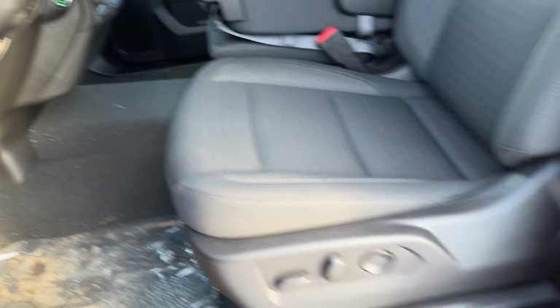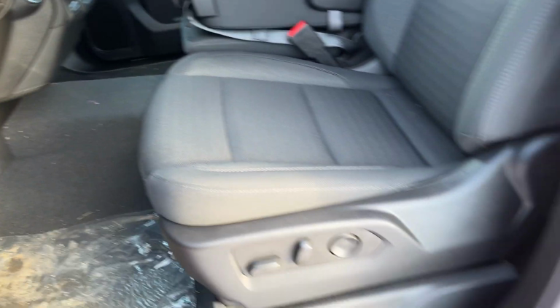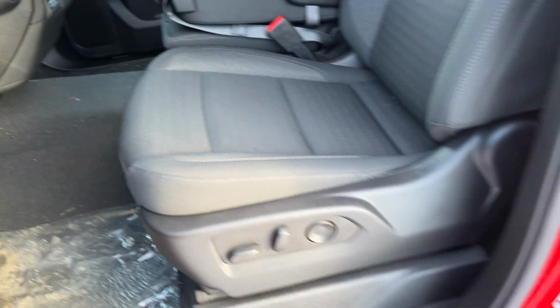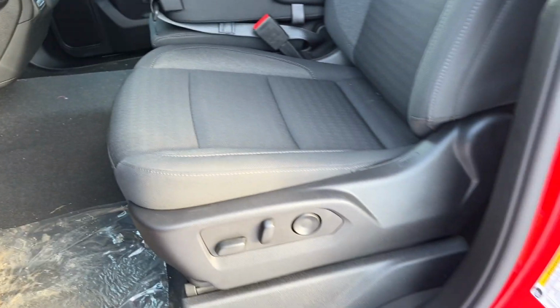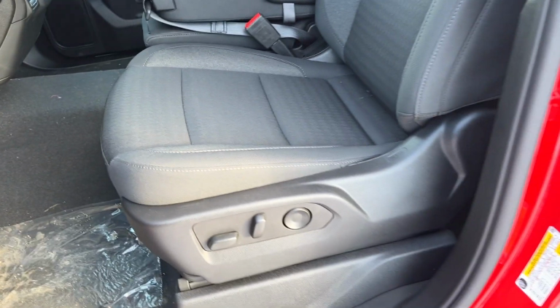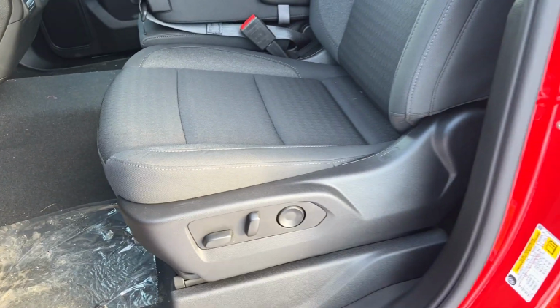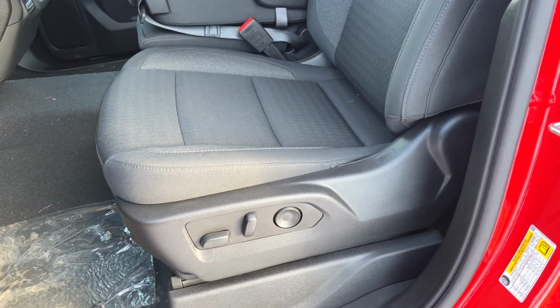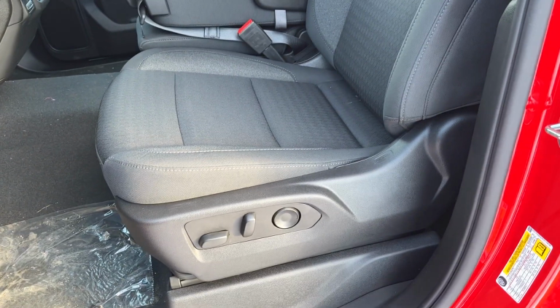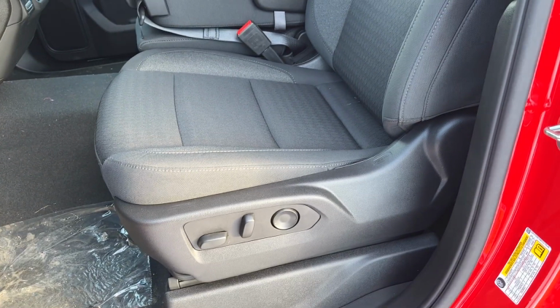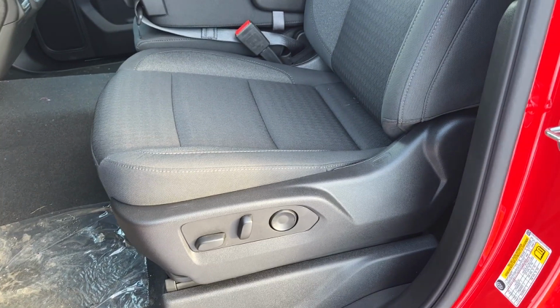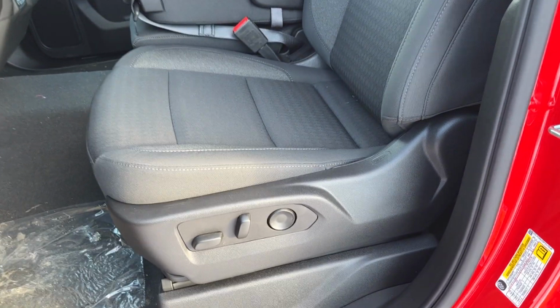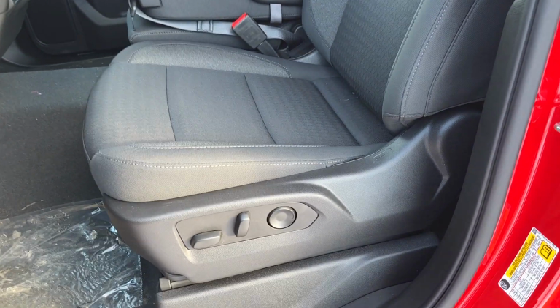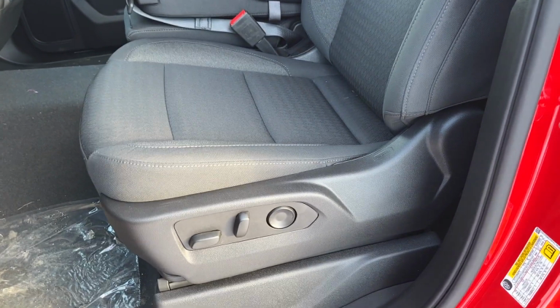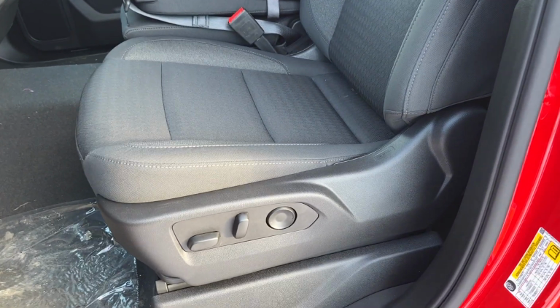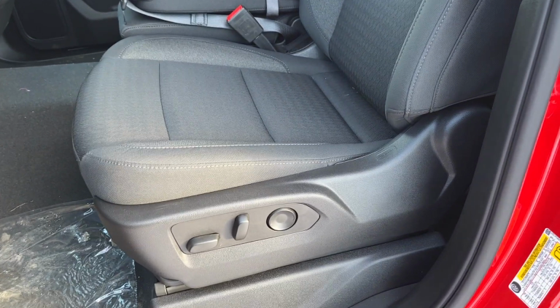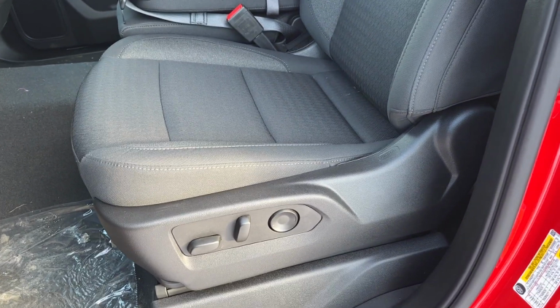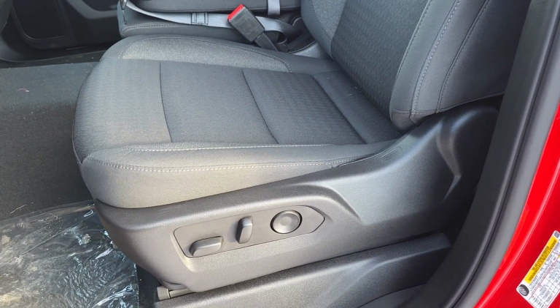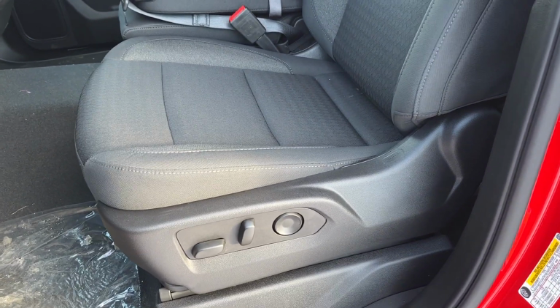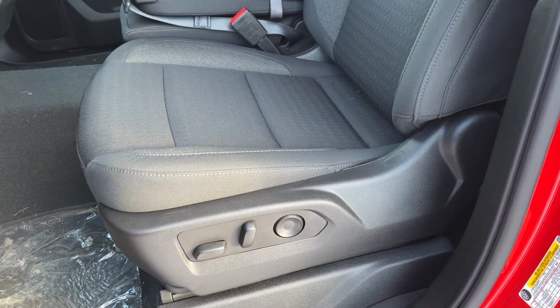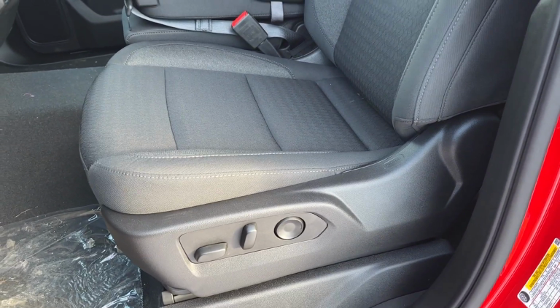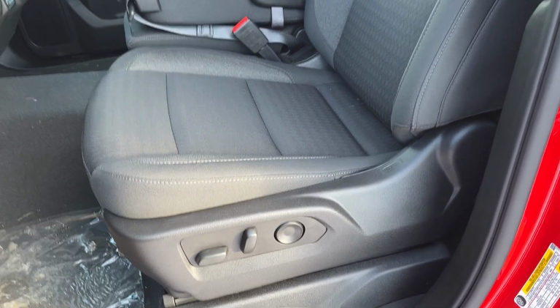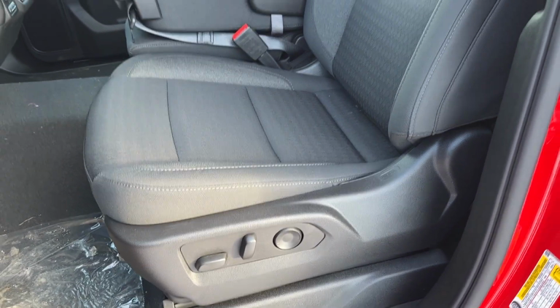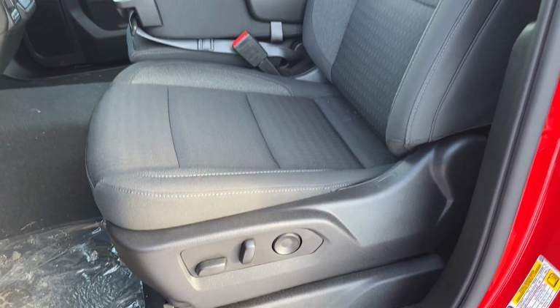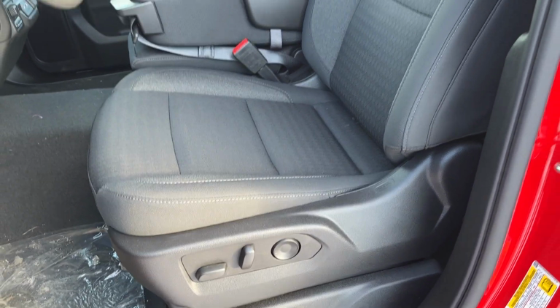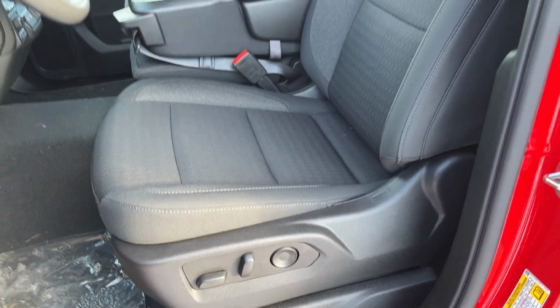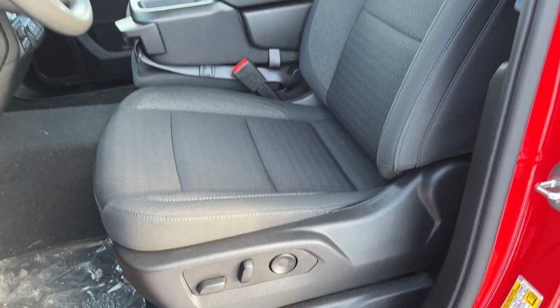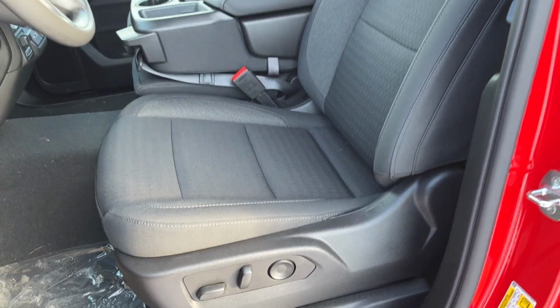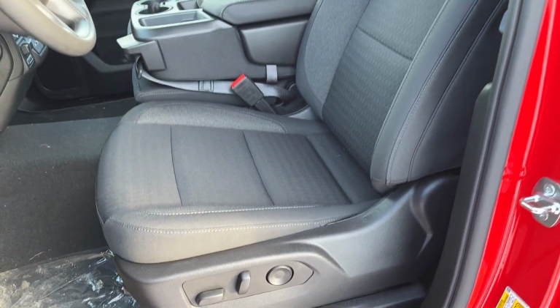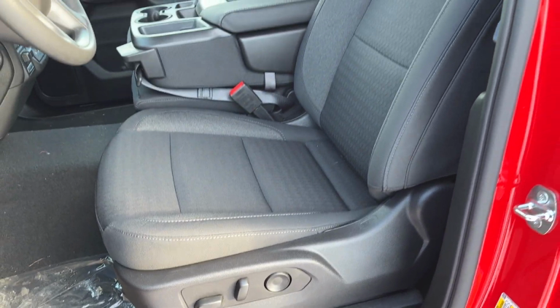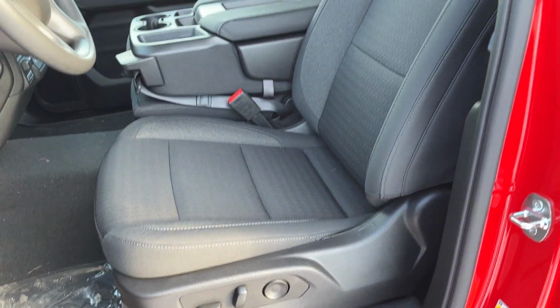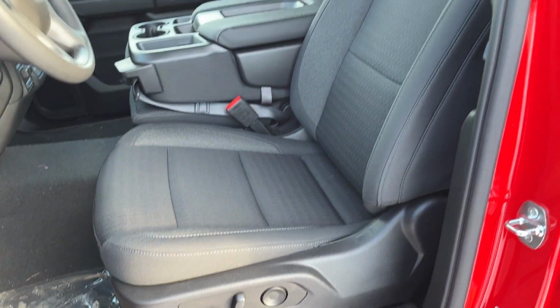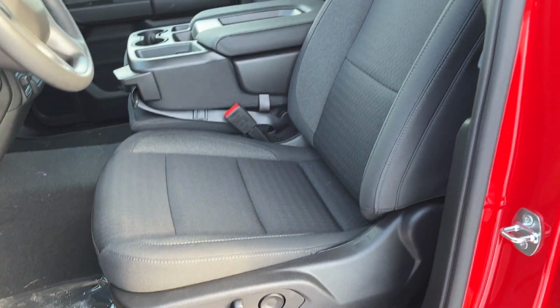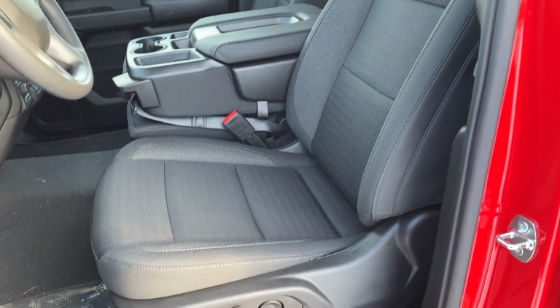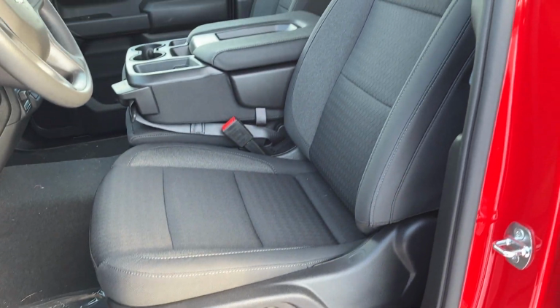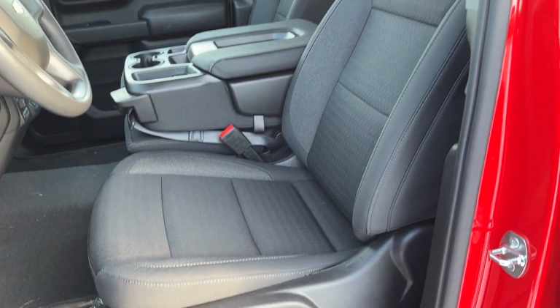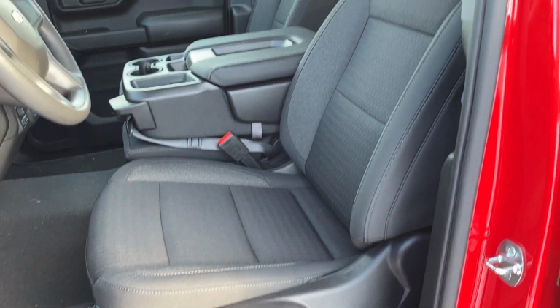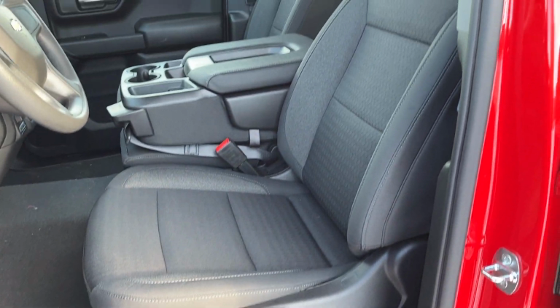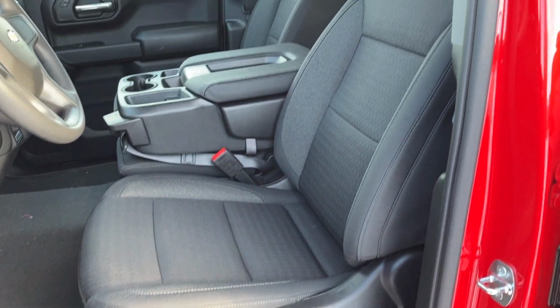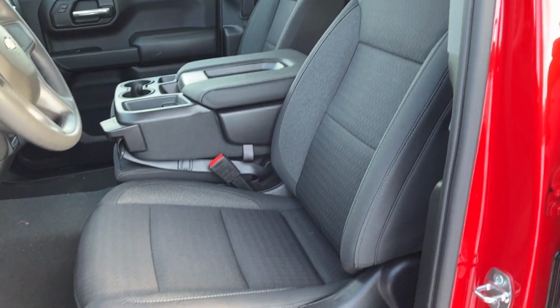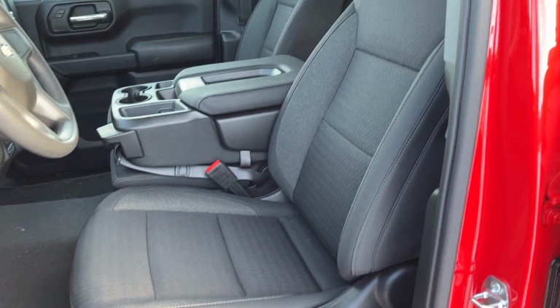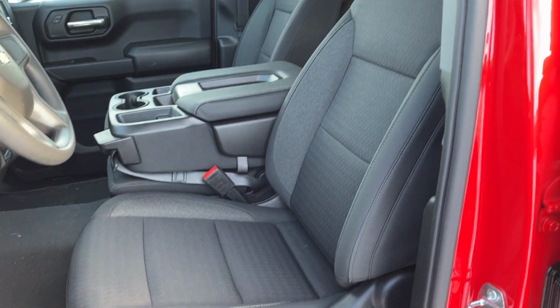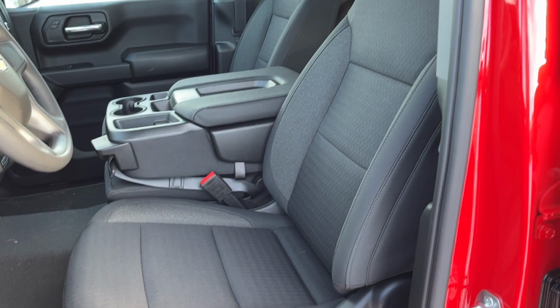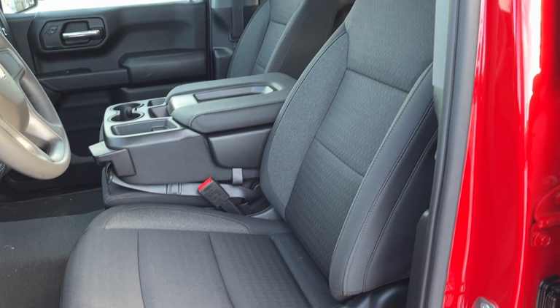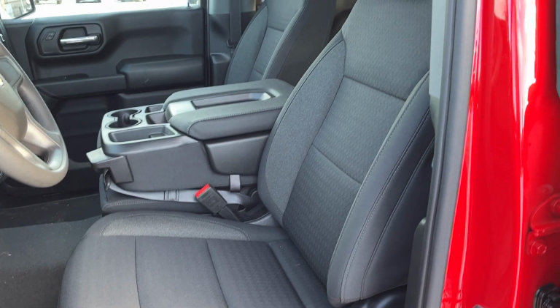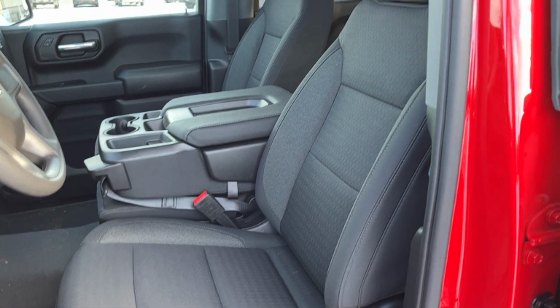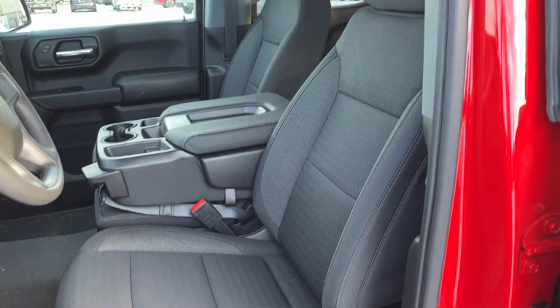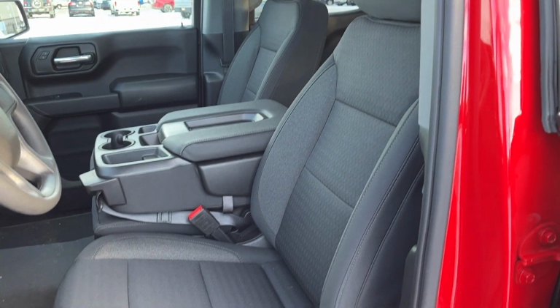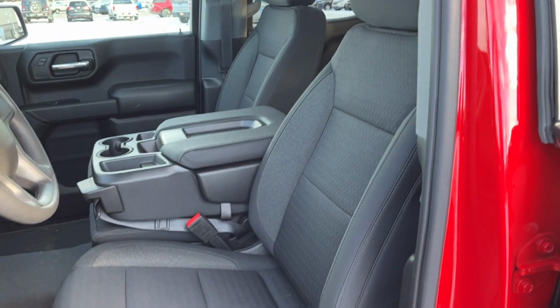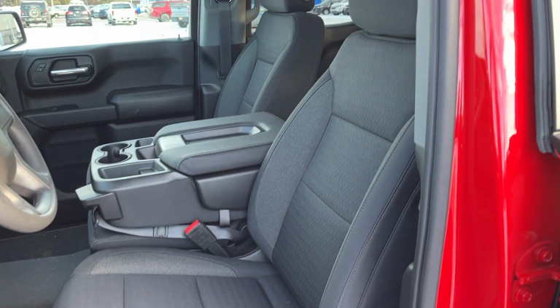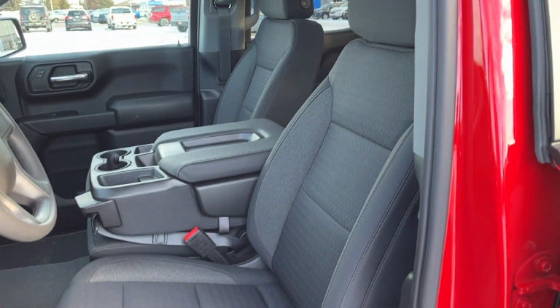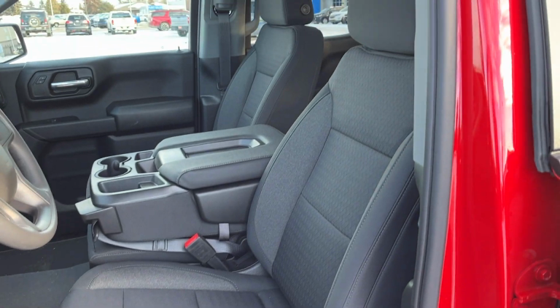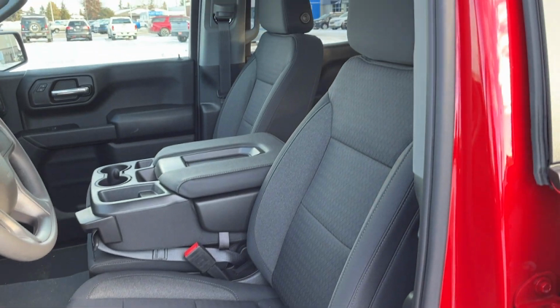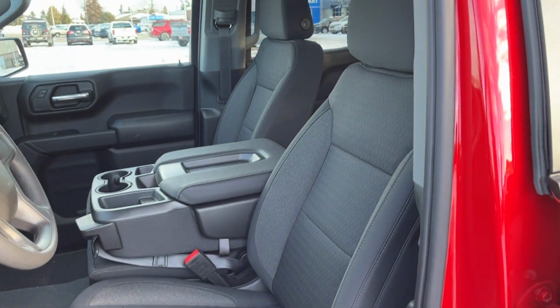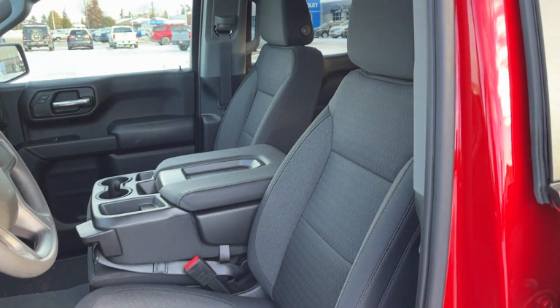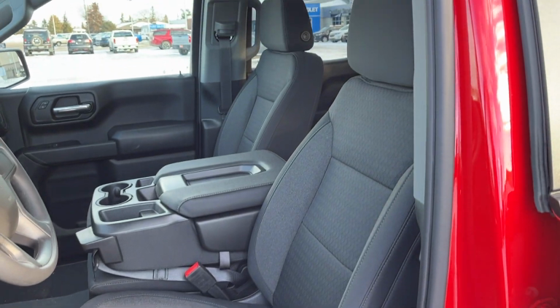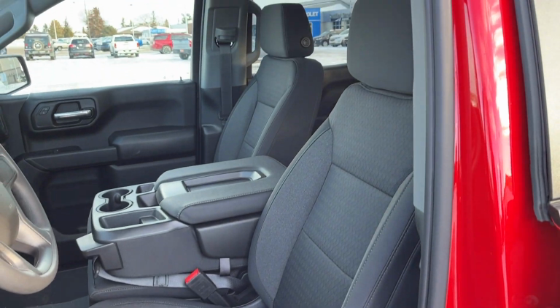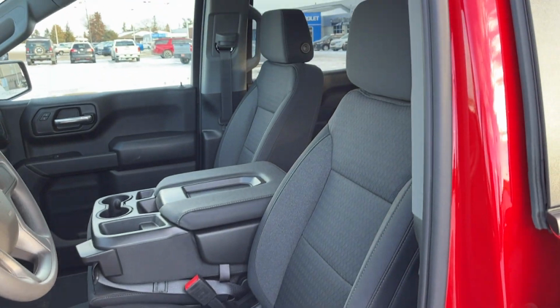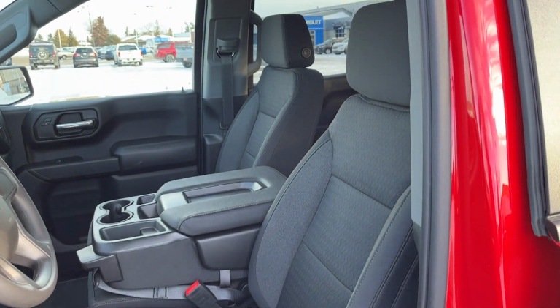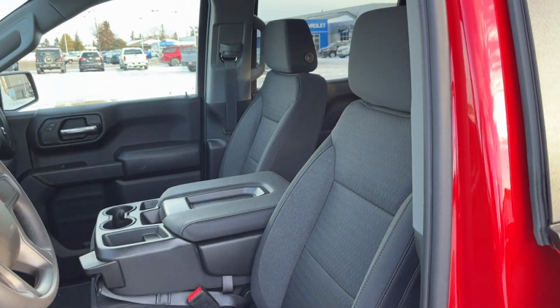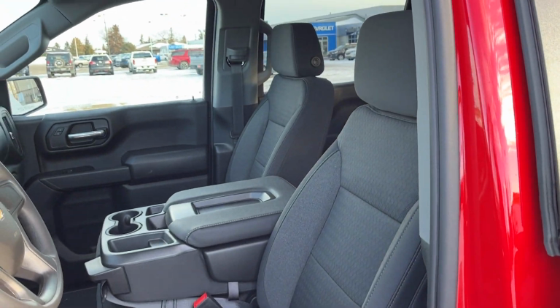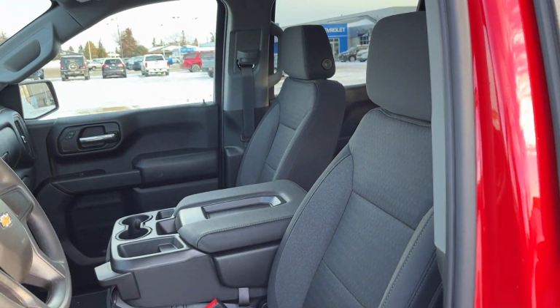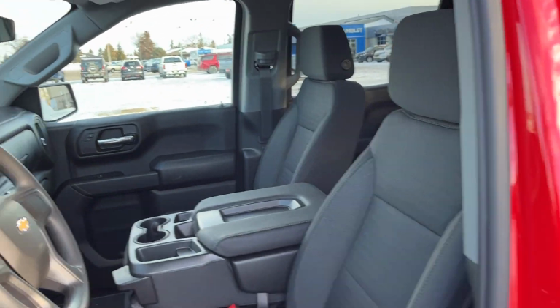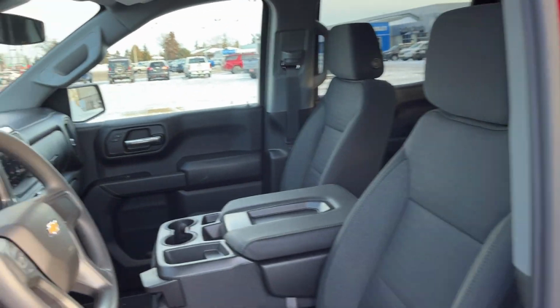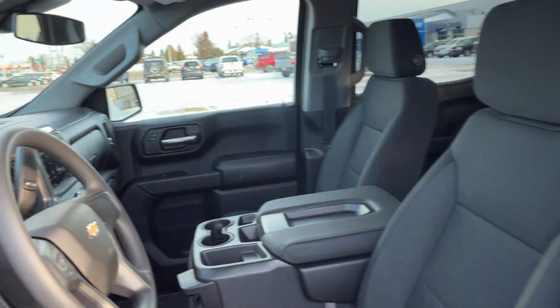Moving to the driver's seat, we have power settings on the side and the seat itself finished in our jet black cloth.